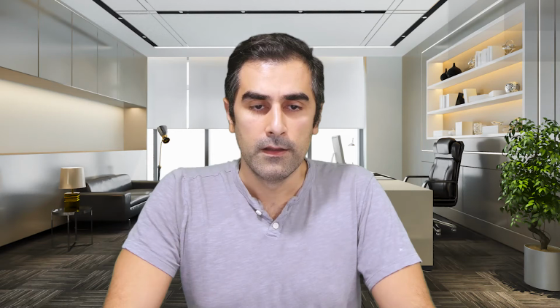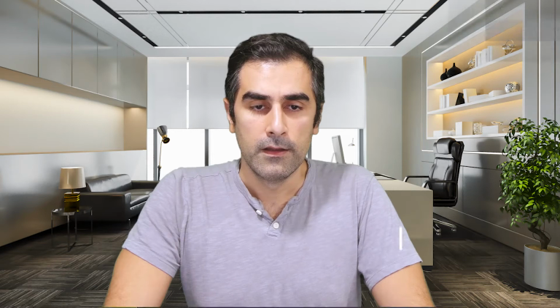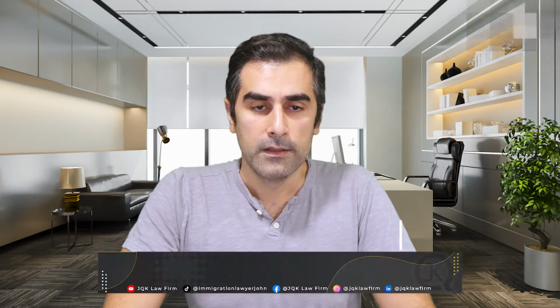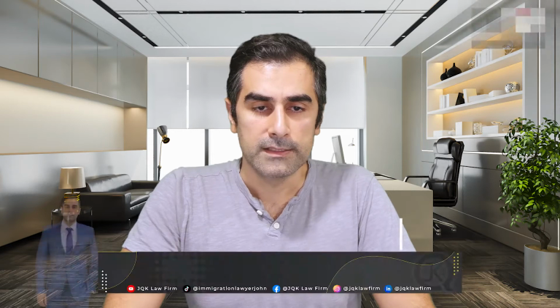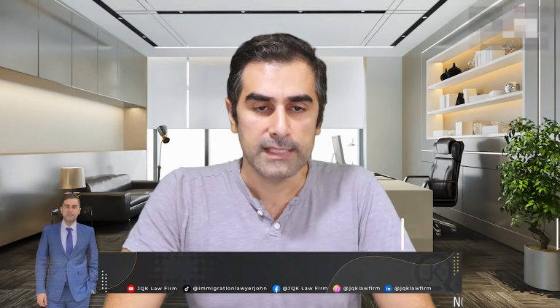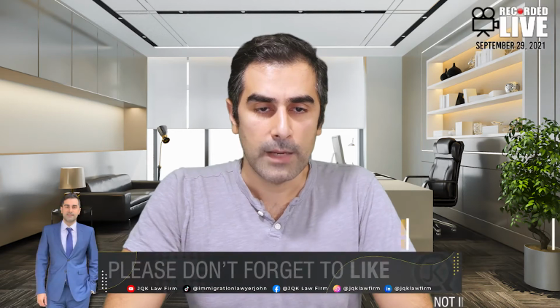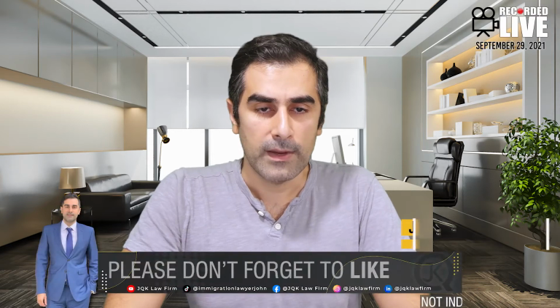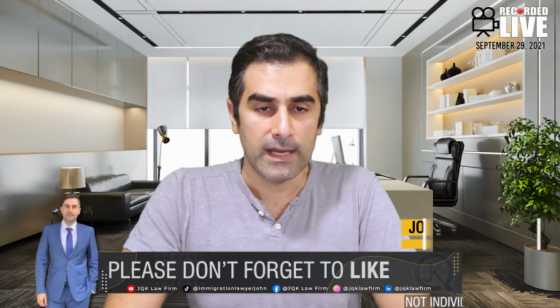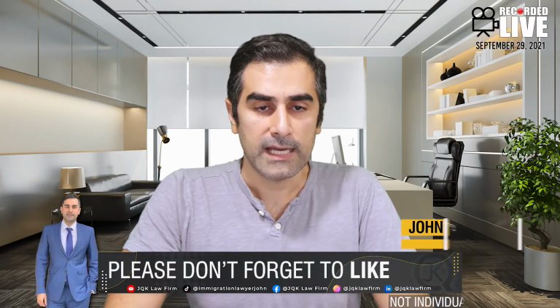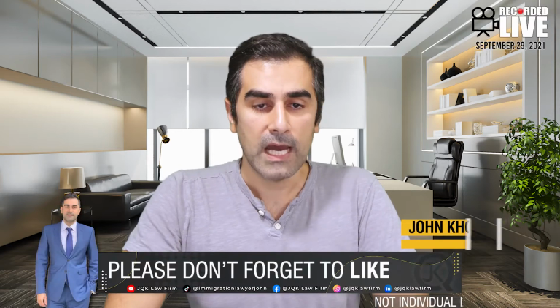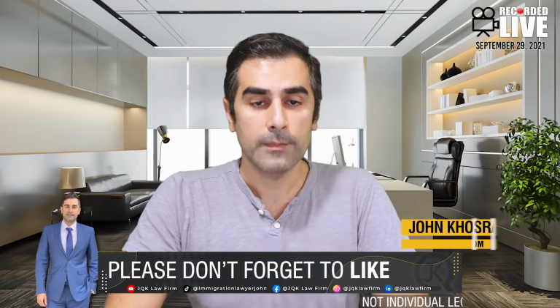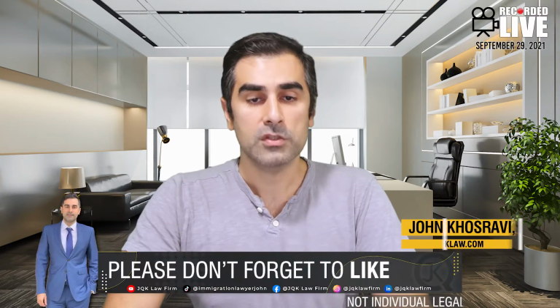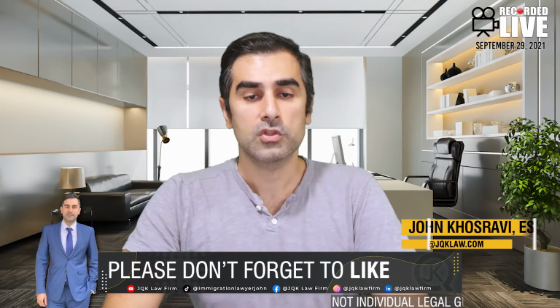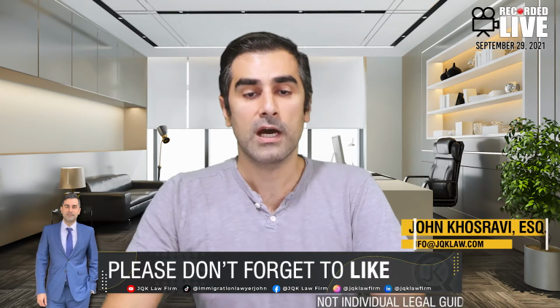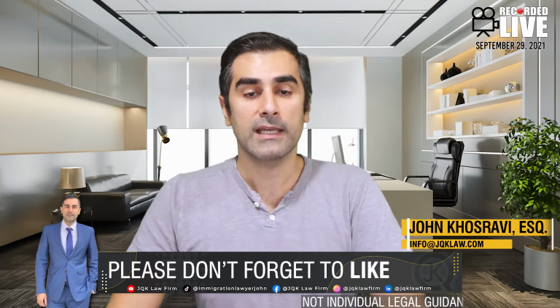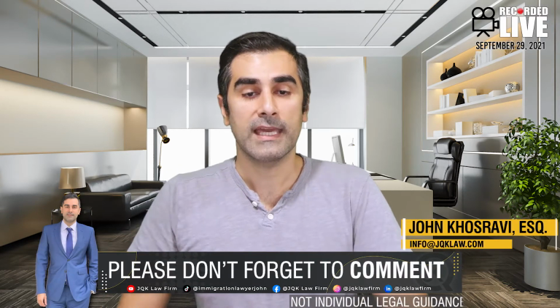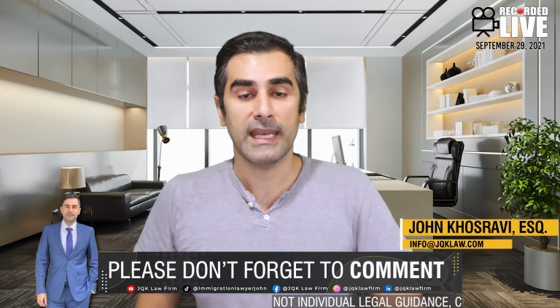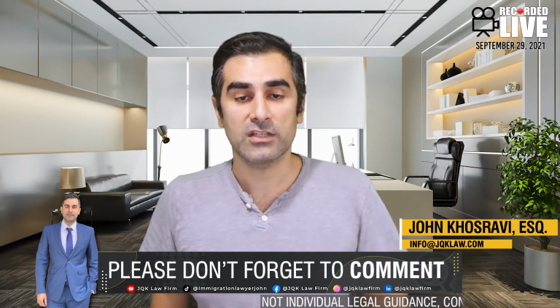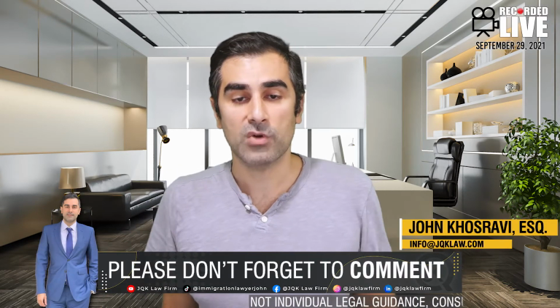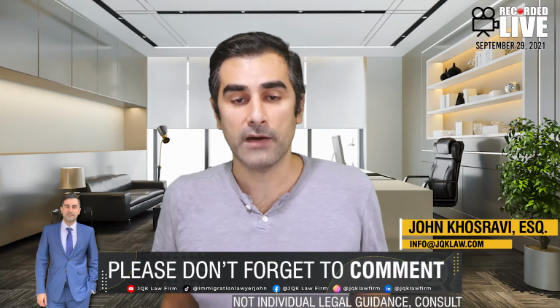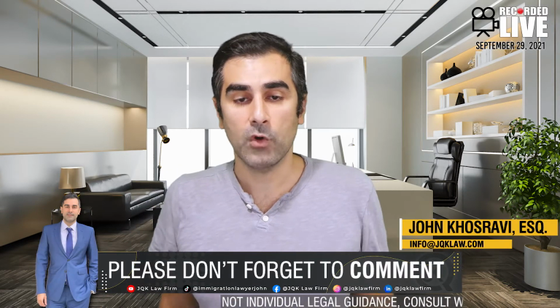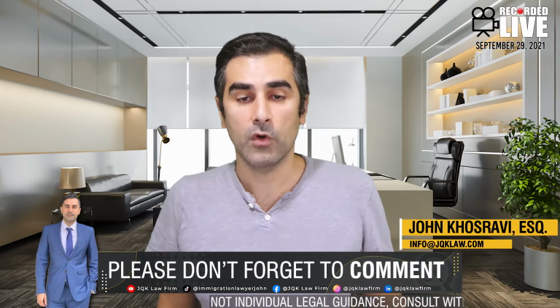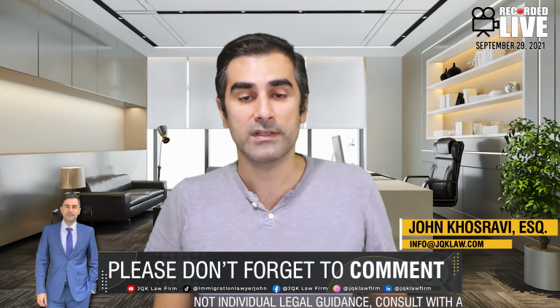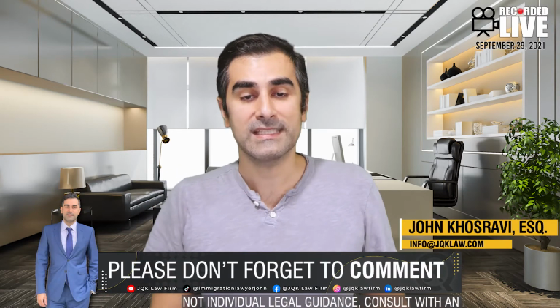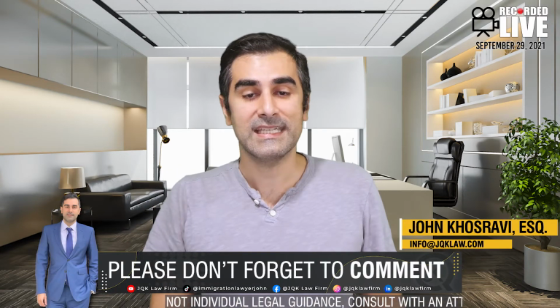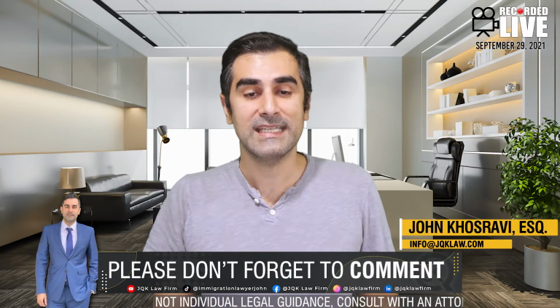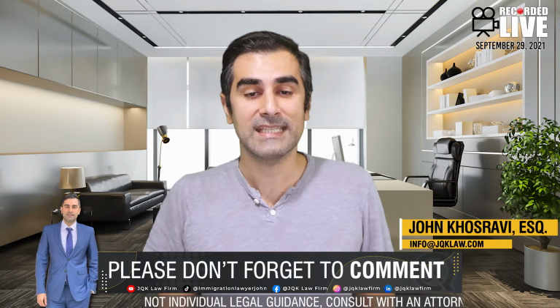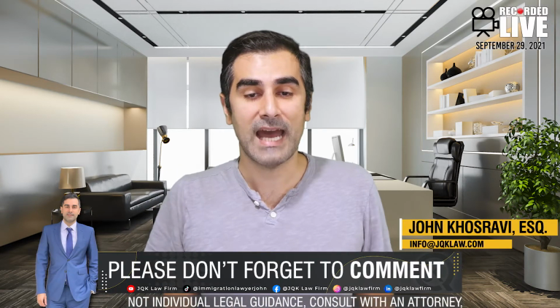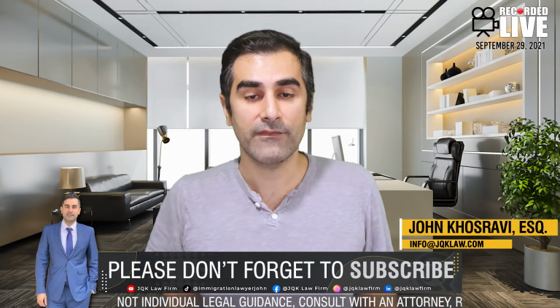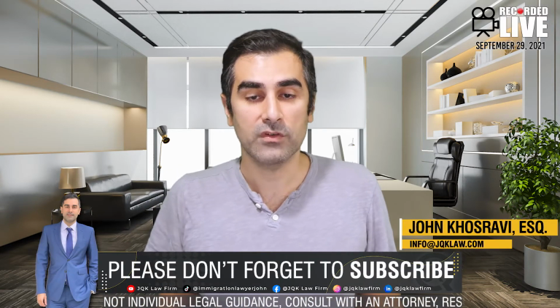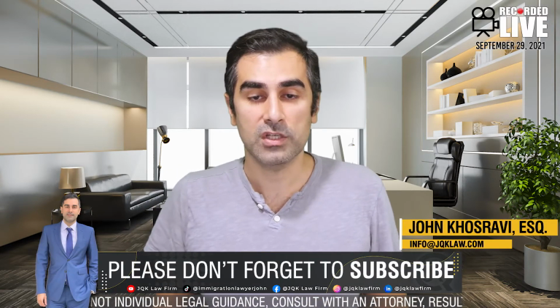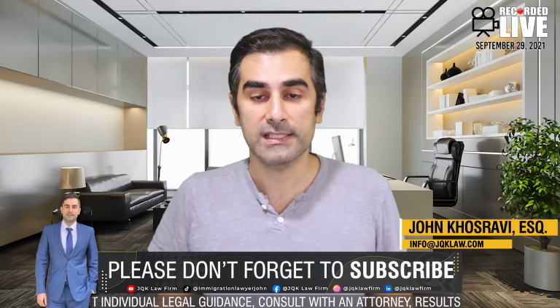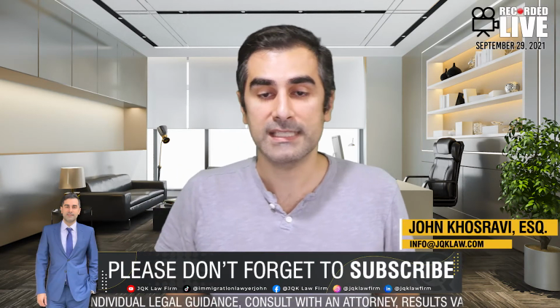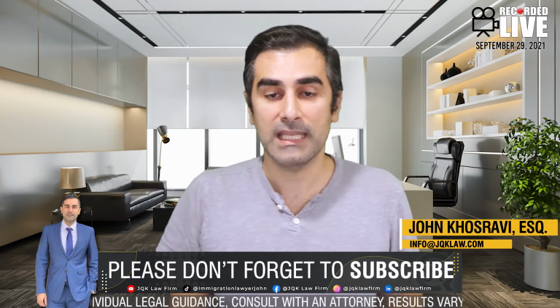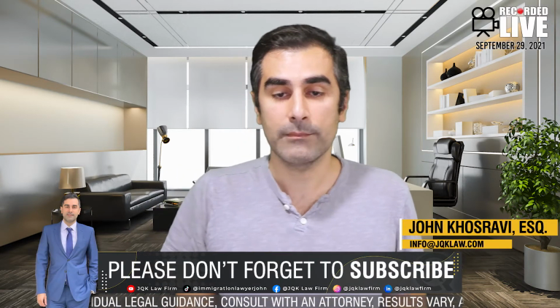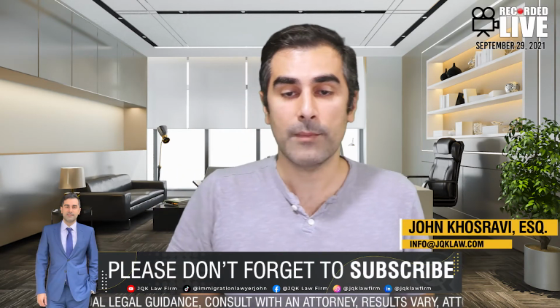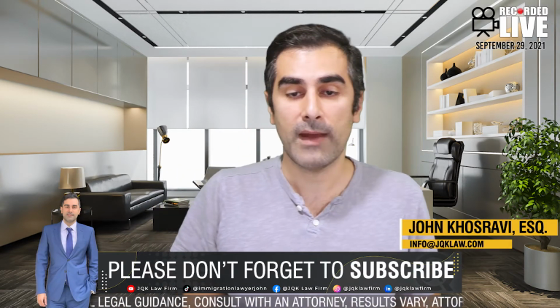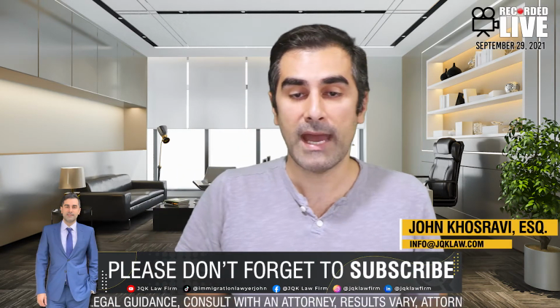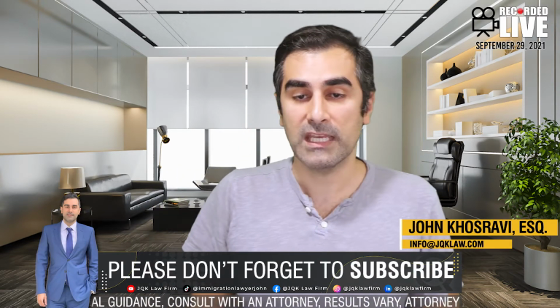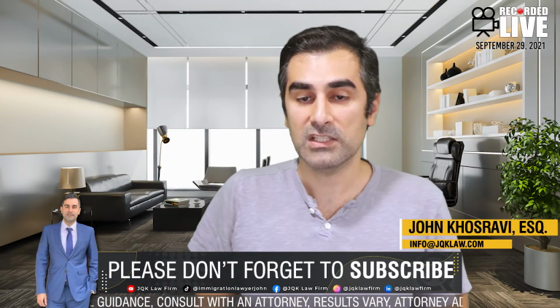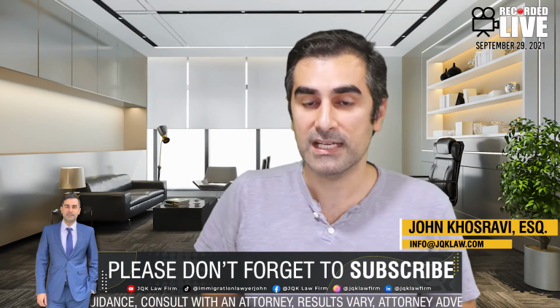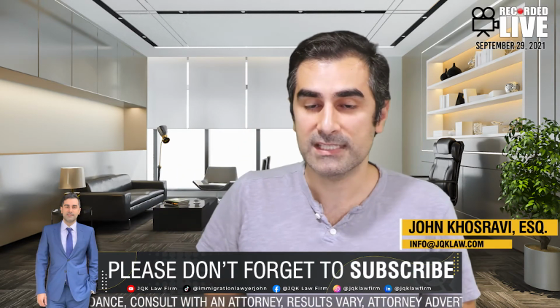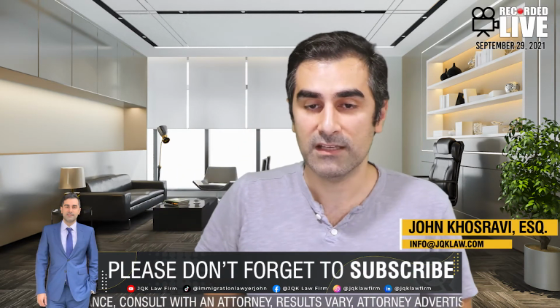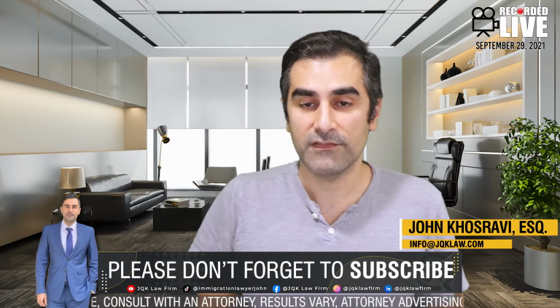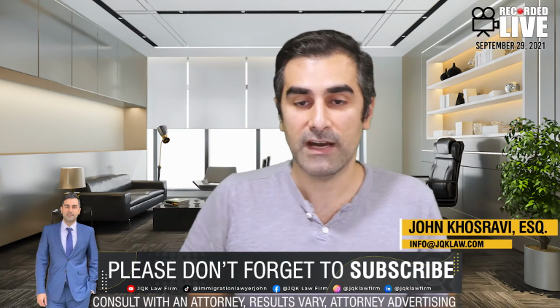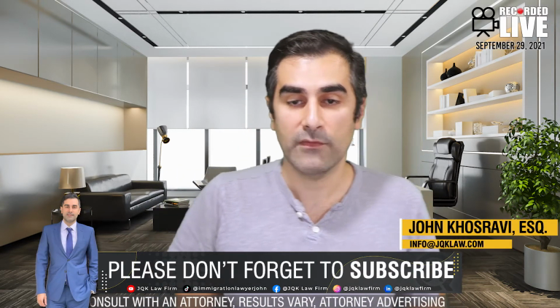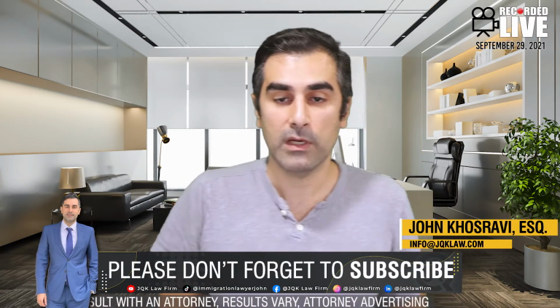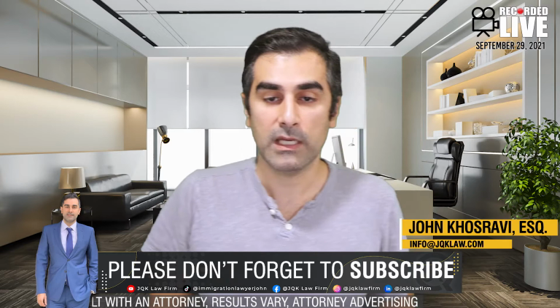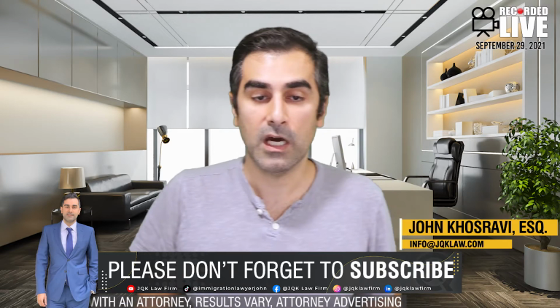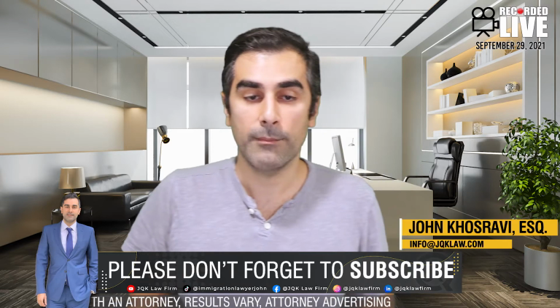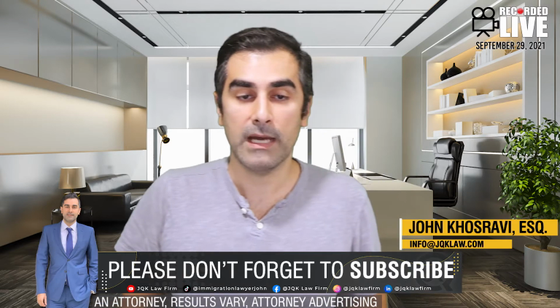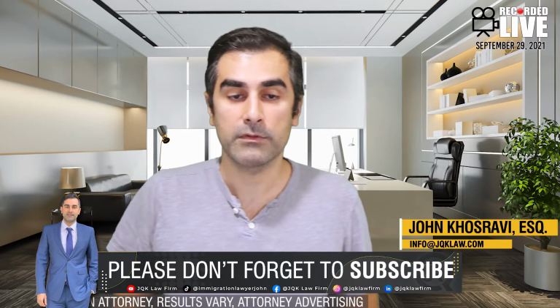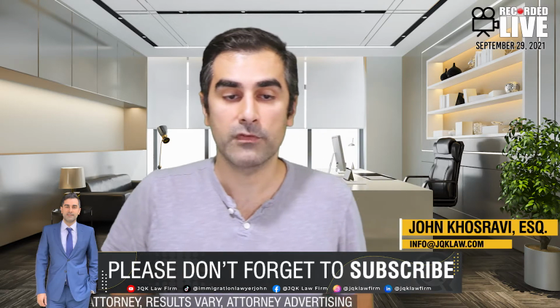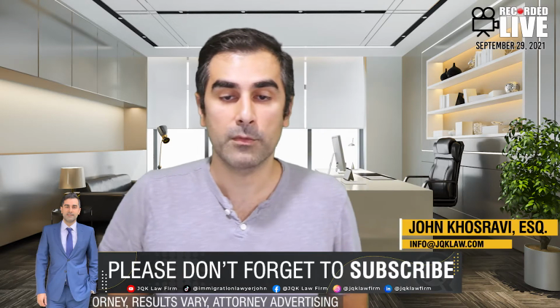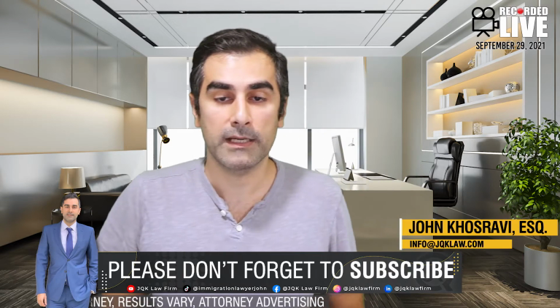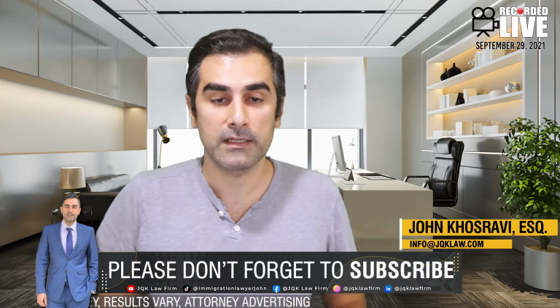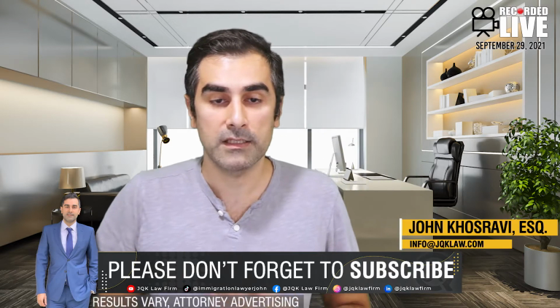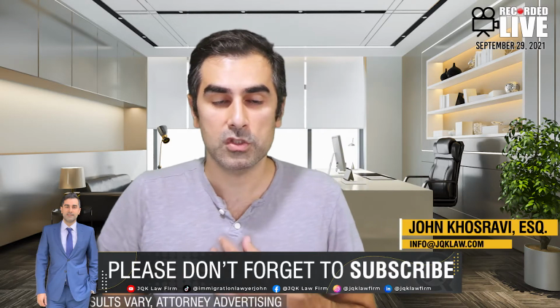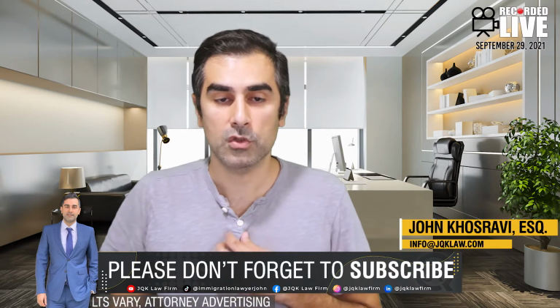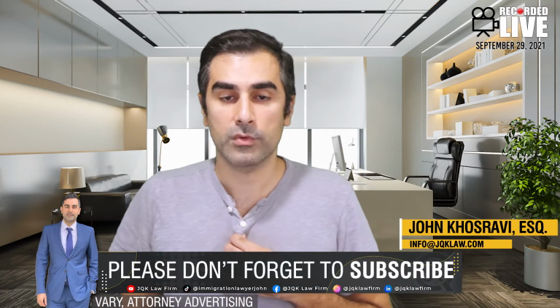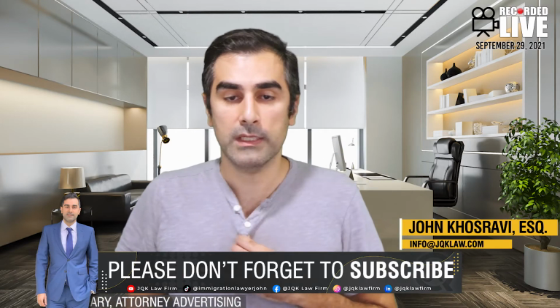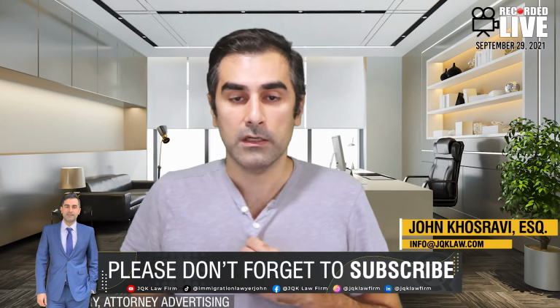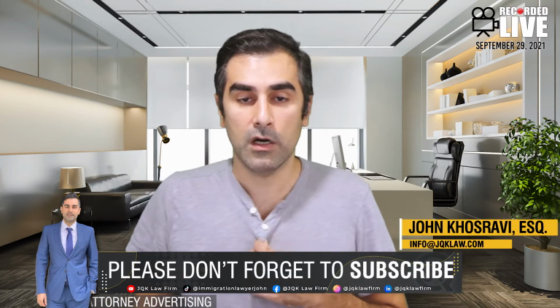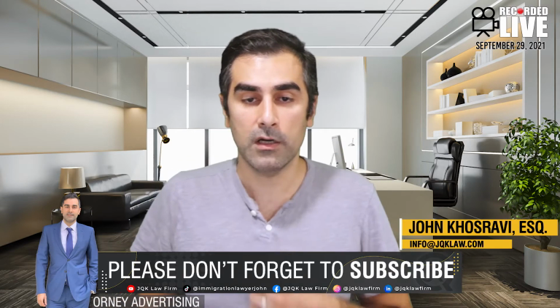Sam asks: Hi, Mr. John. Can I travel overseas after just sending my package I-751 and come back before my conditional green card expires?